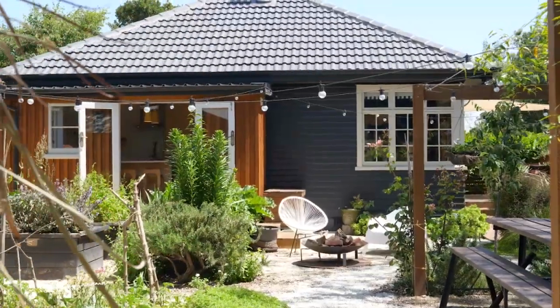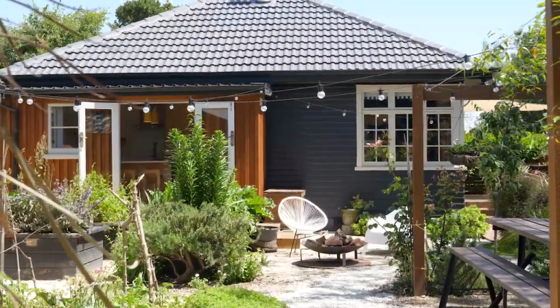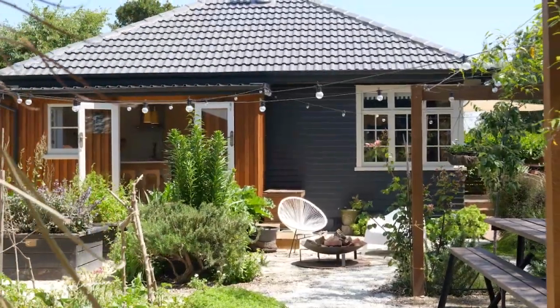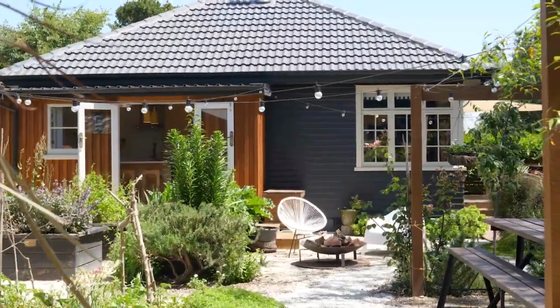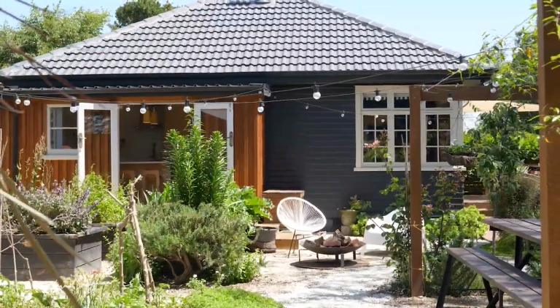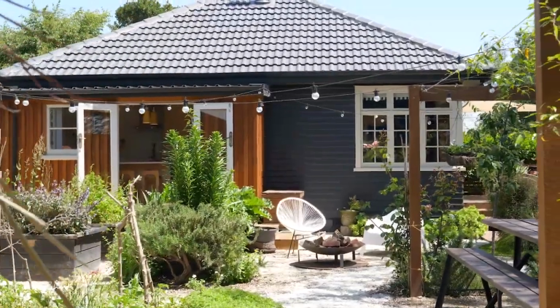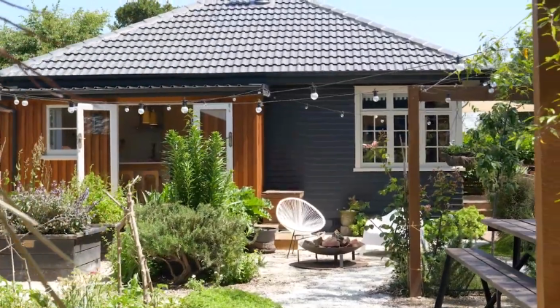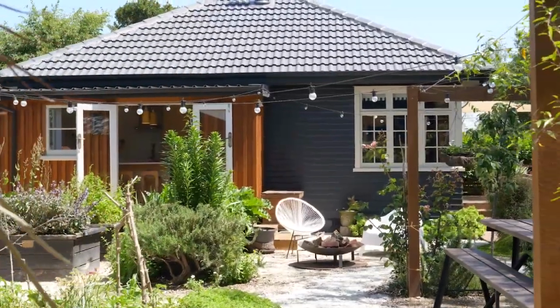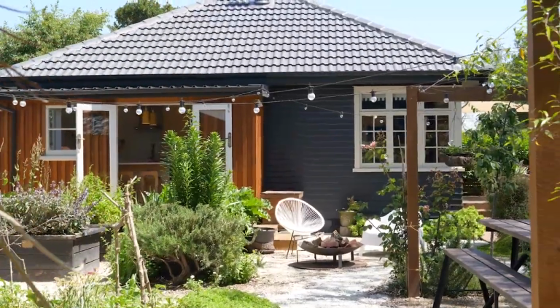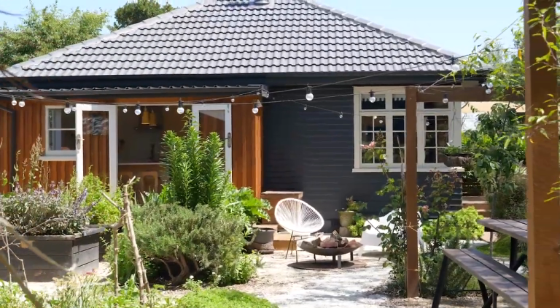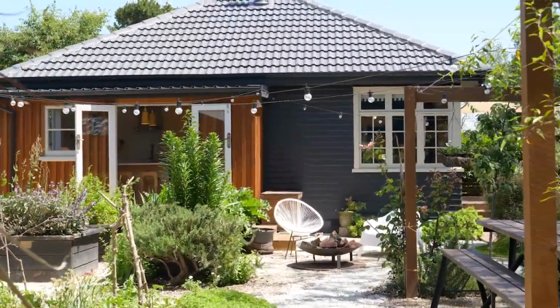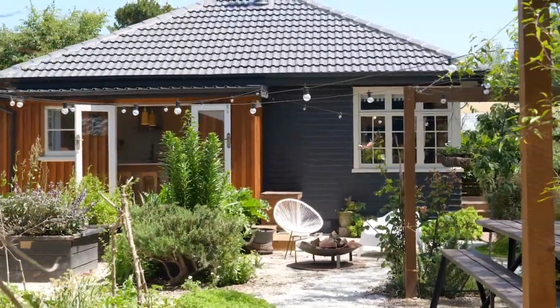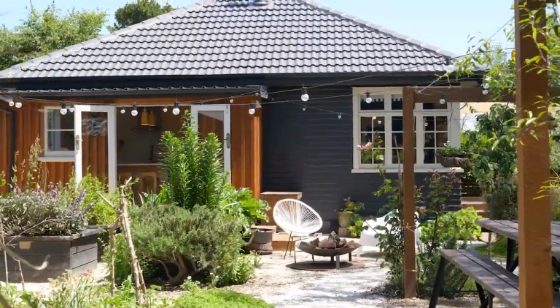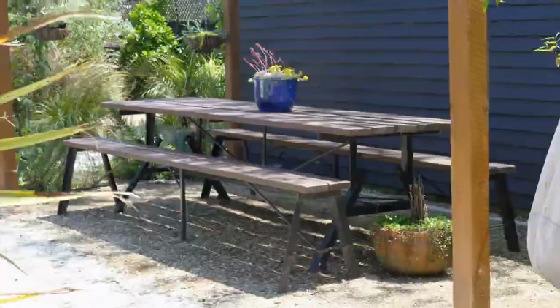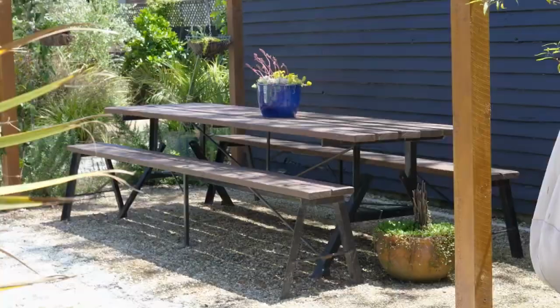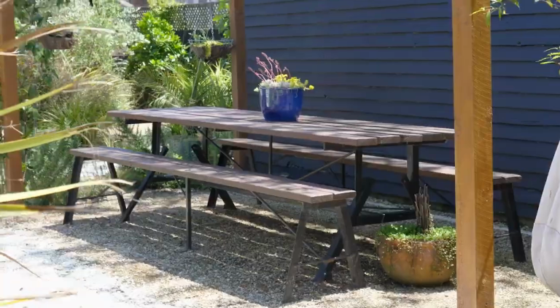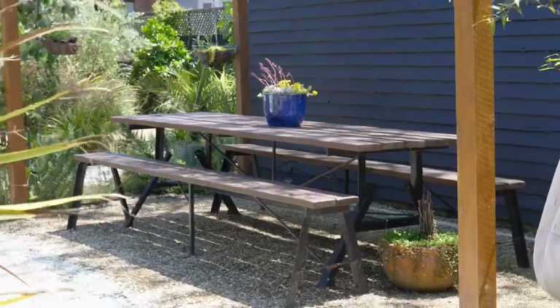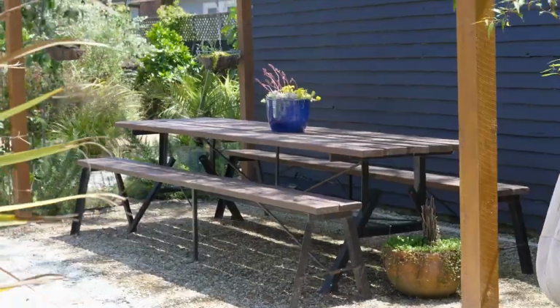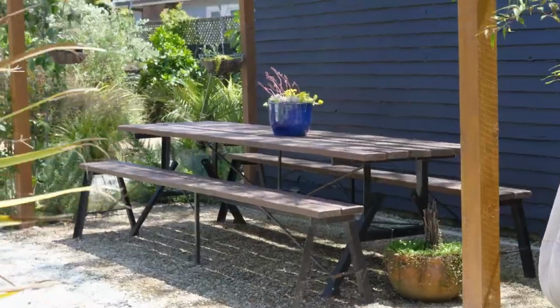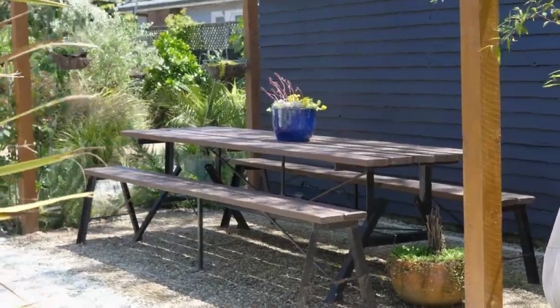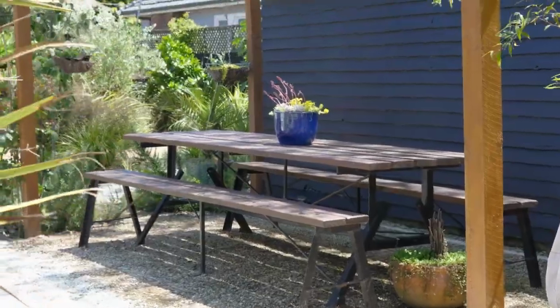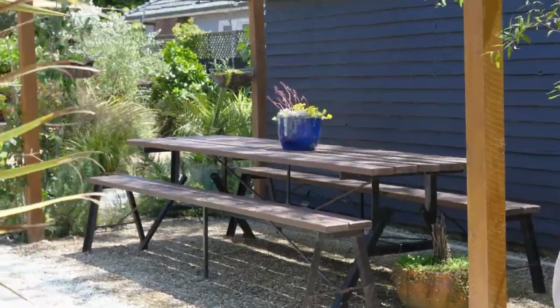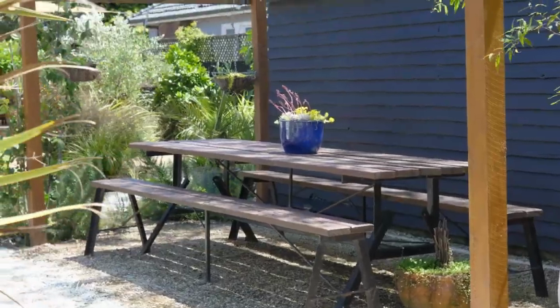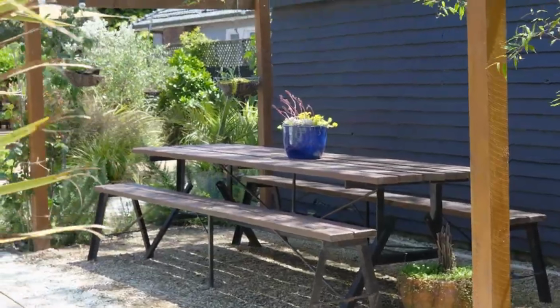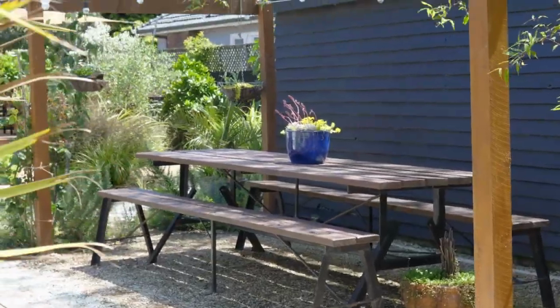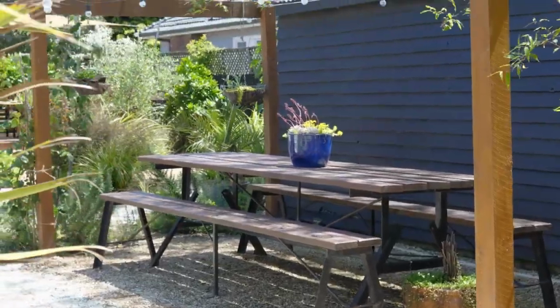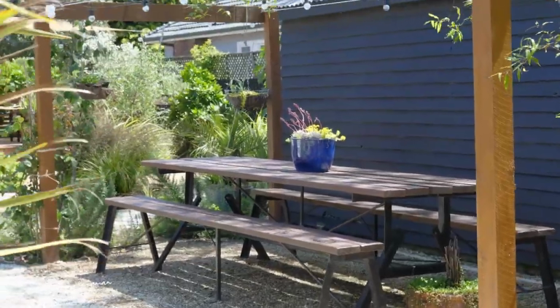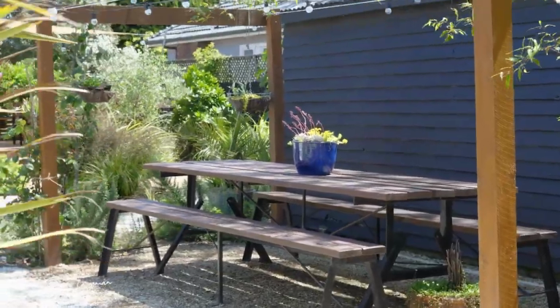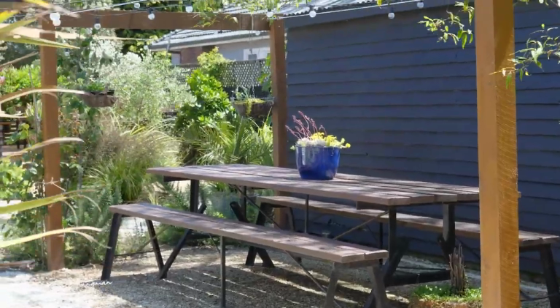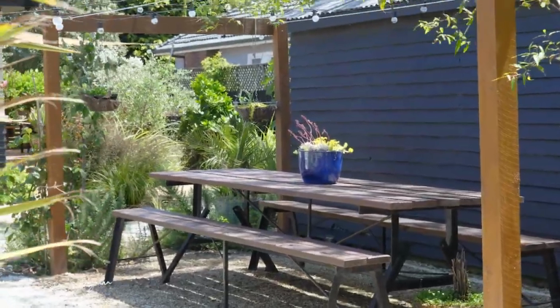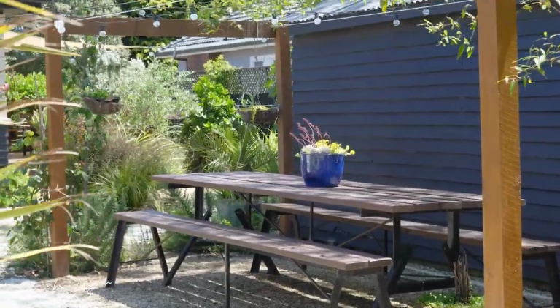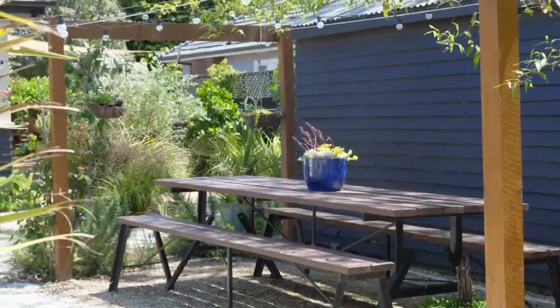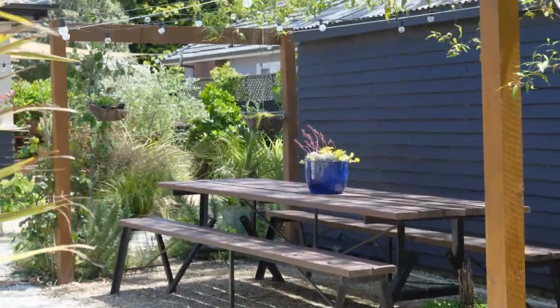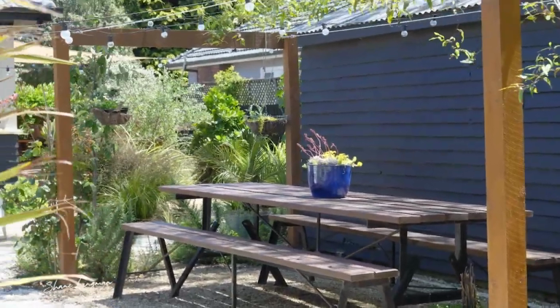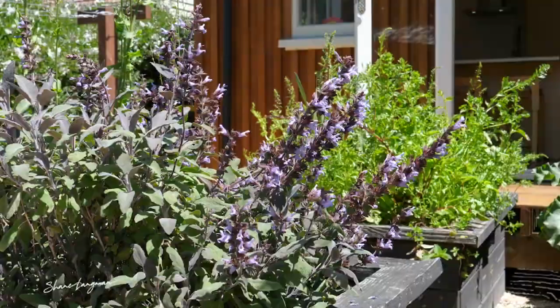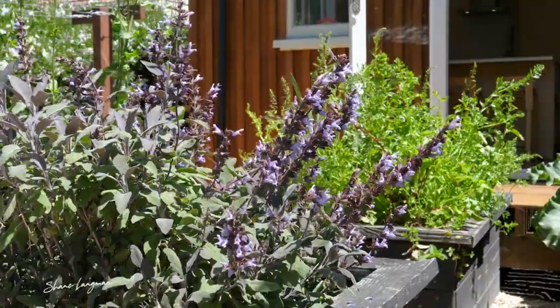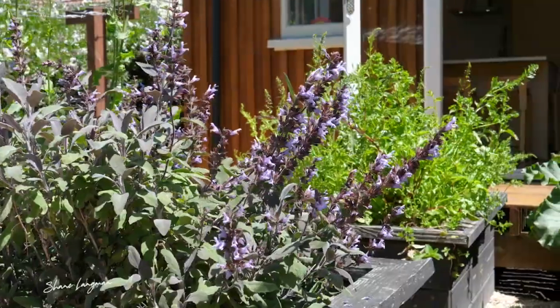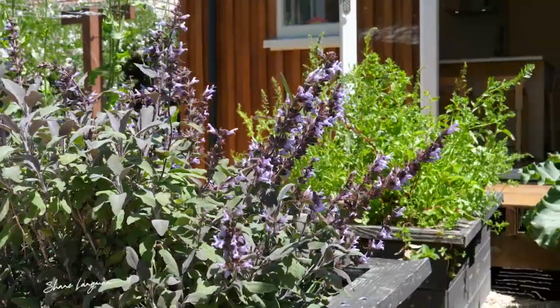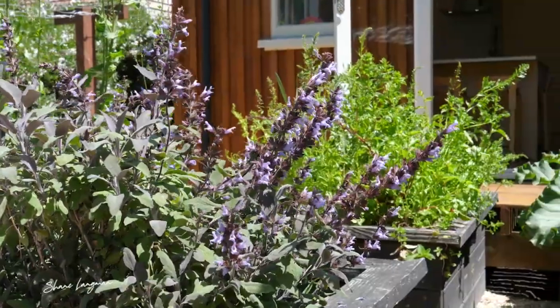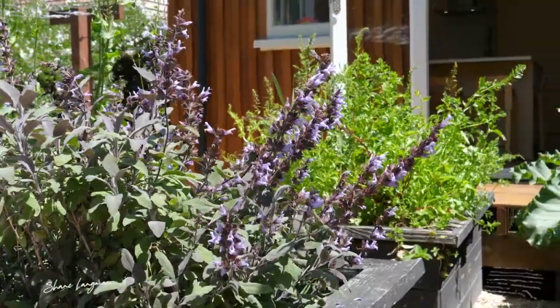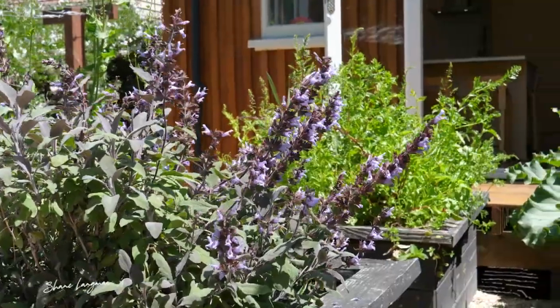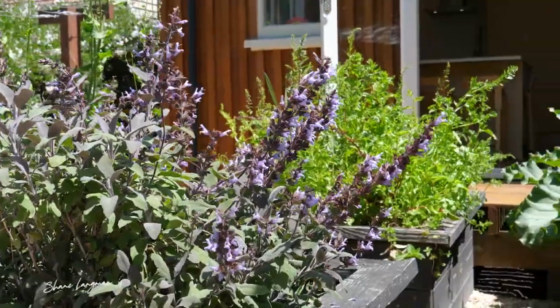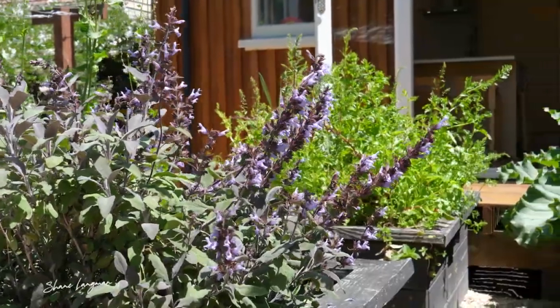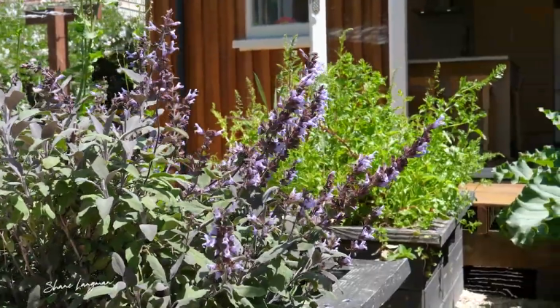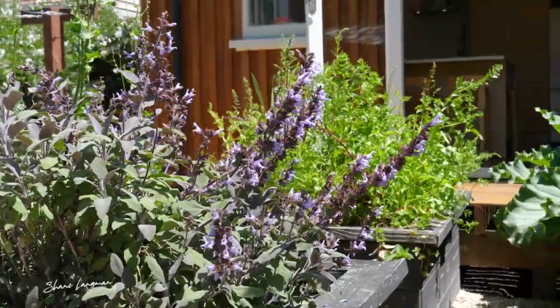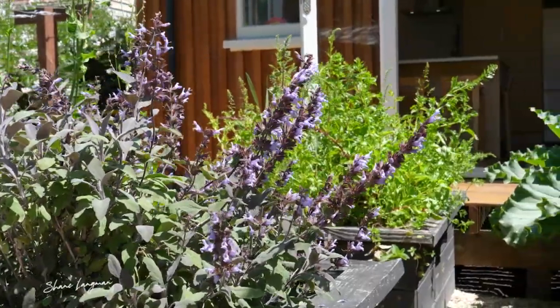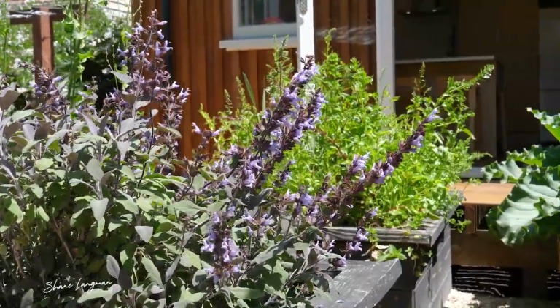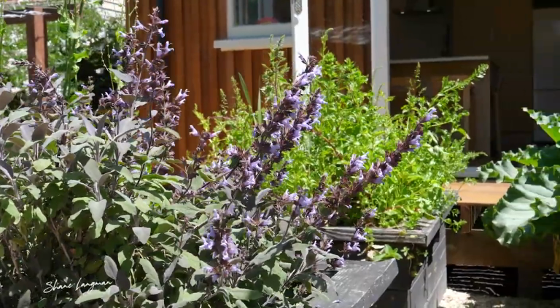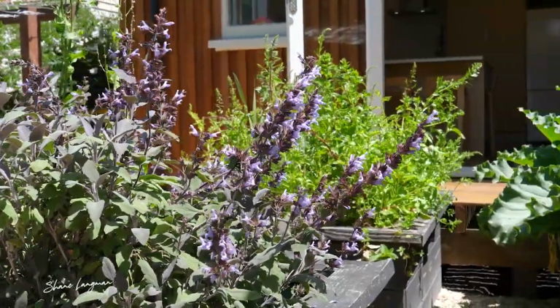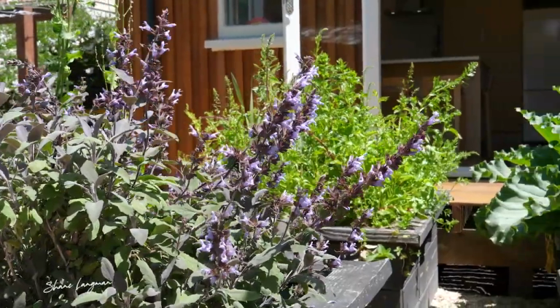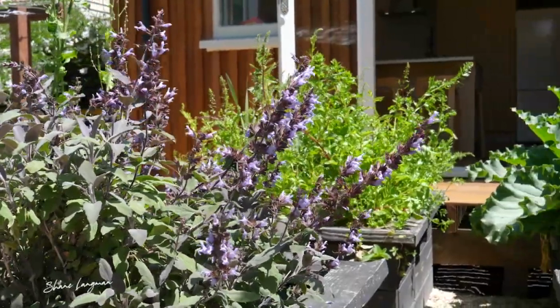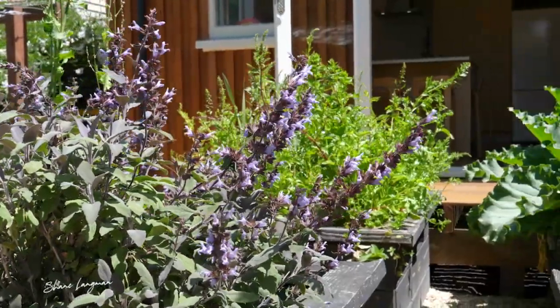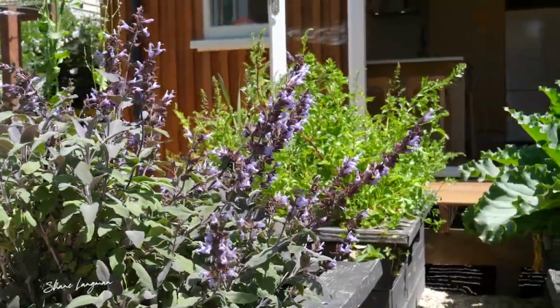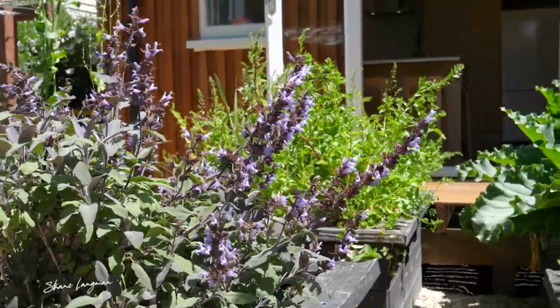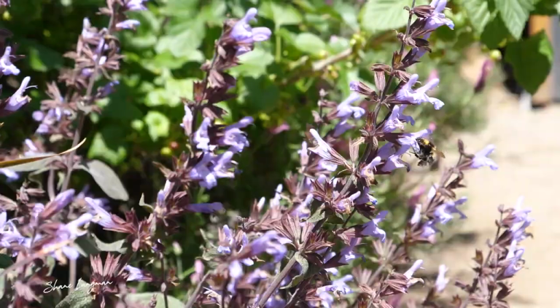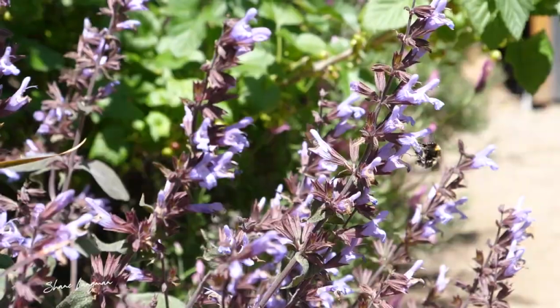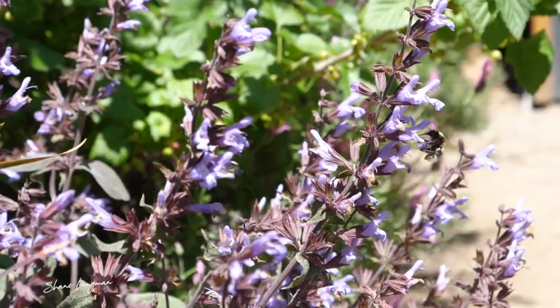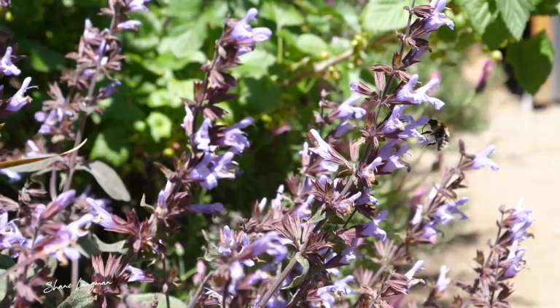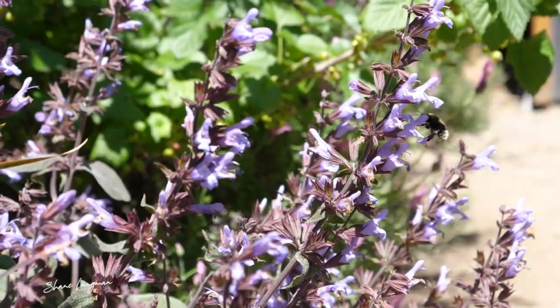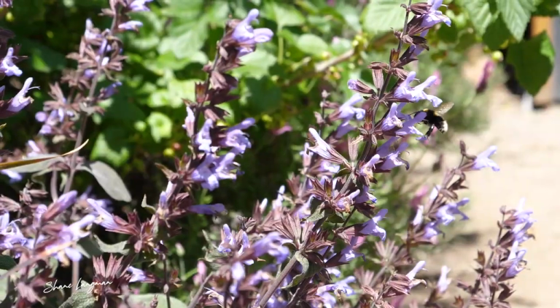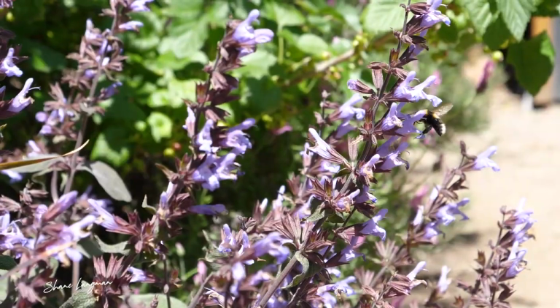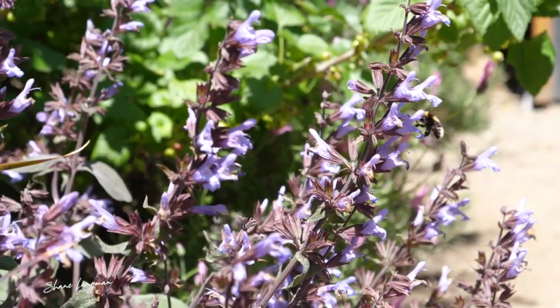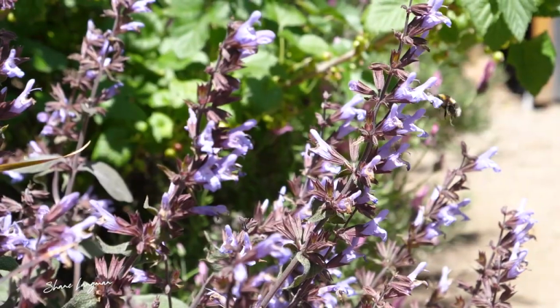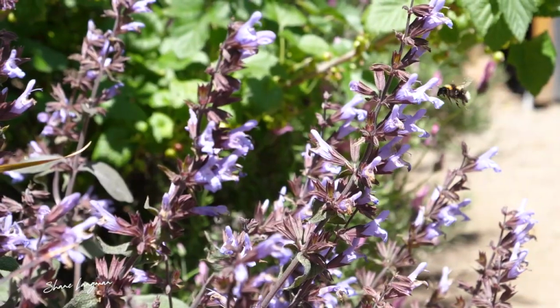Straight from the garden to your kitchen — outside you'll find a variety of fresh herbs, vegetables and established fruit trees.